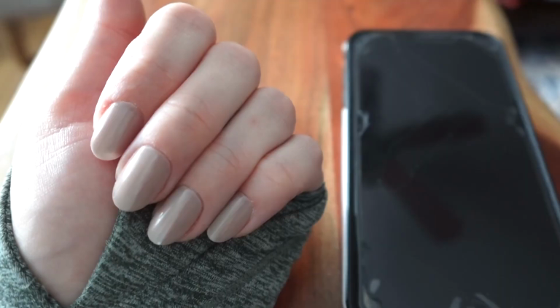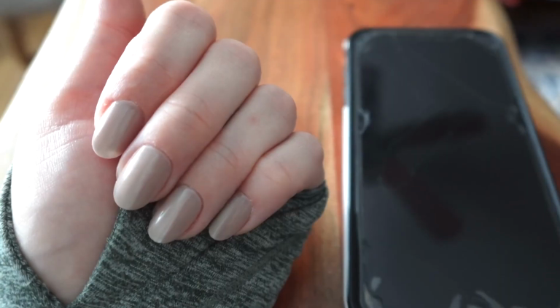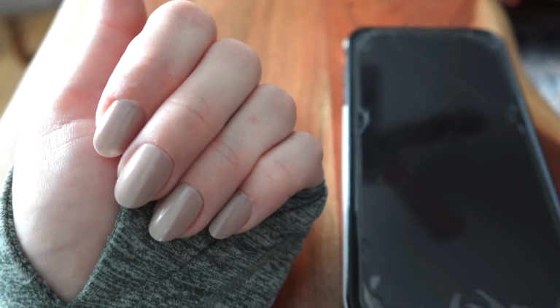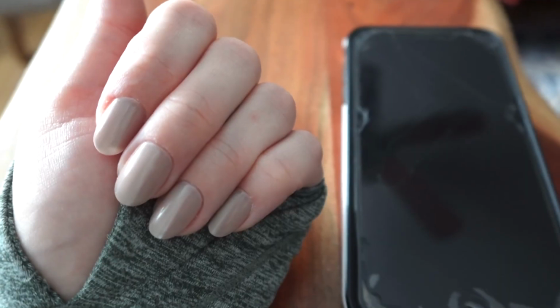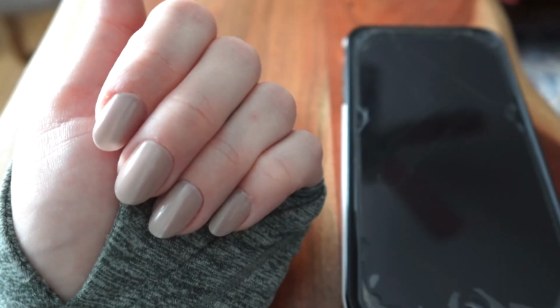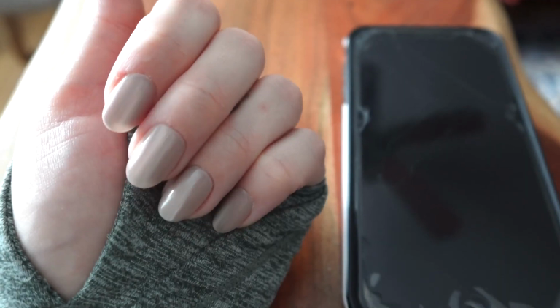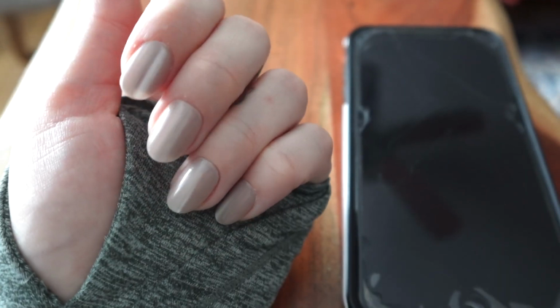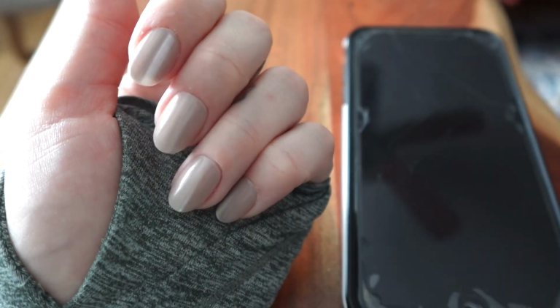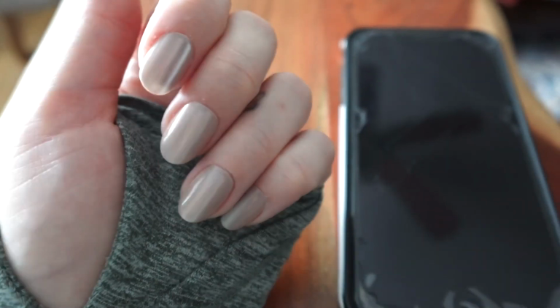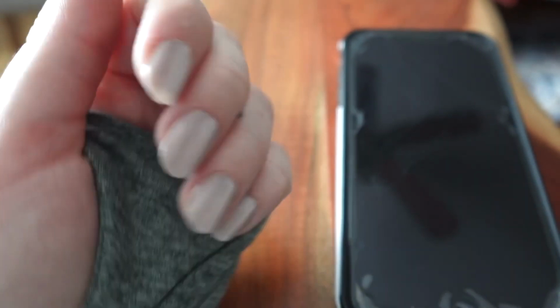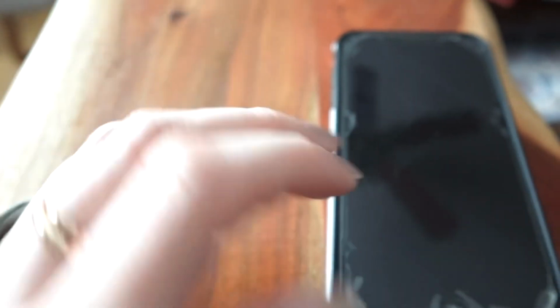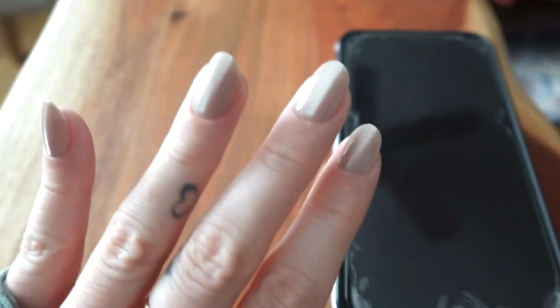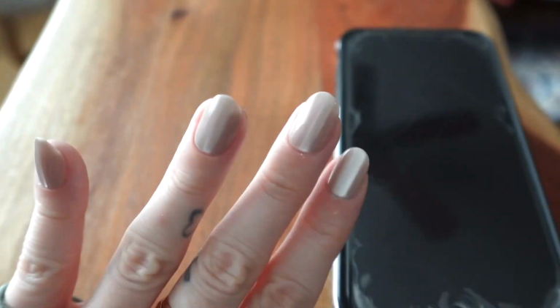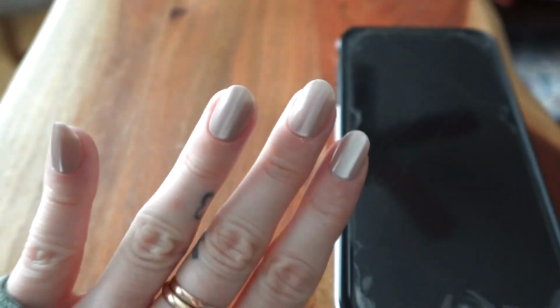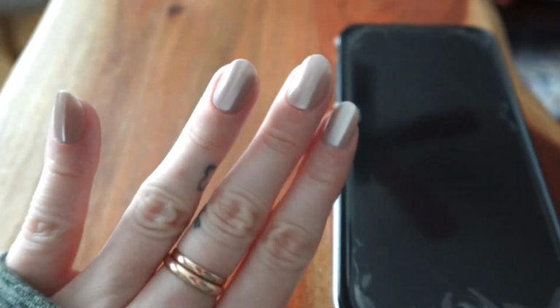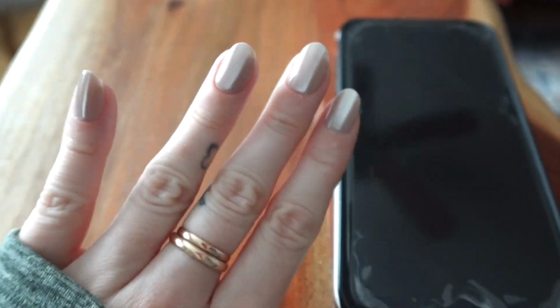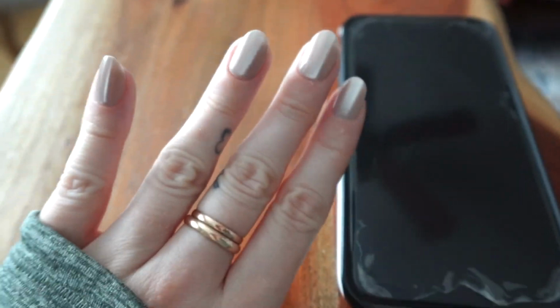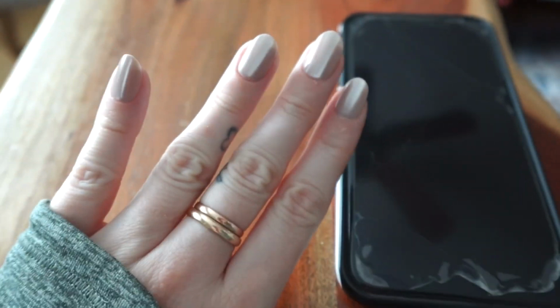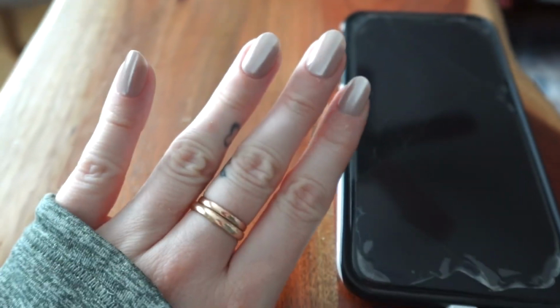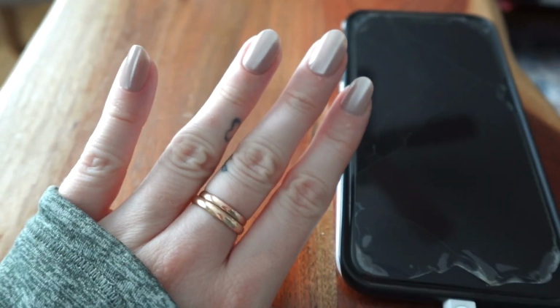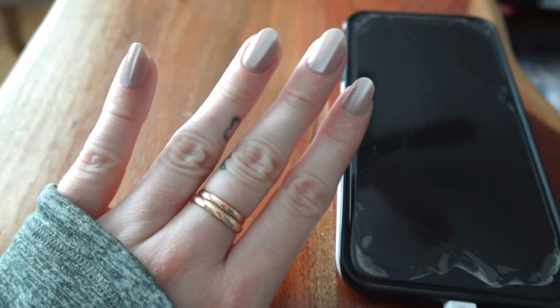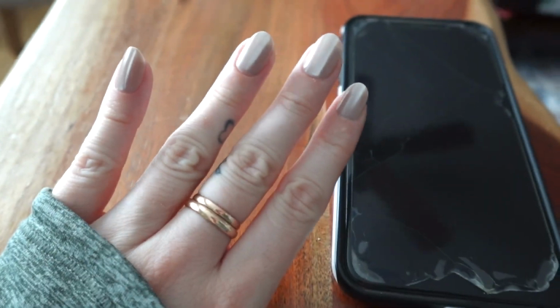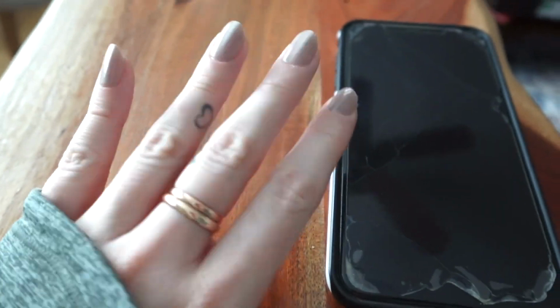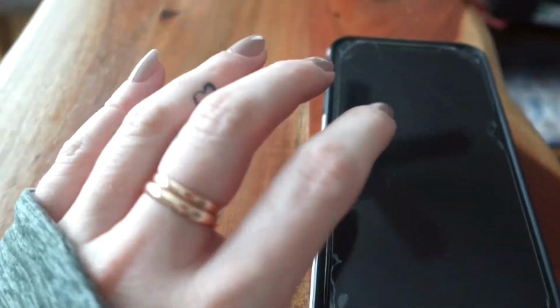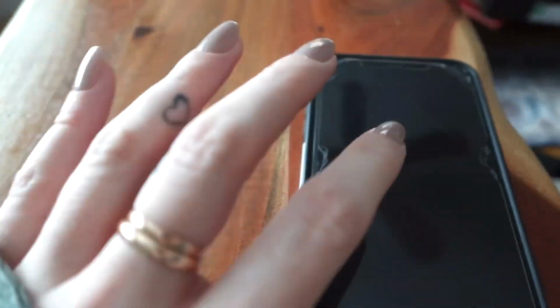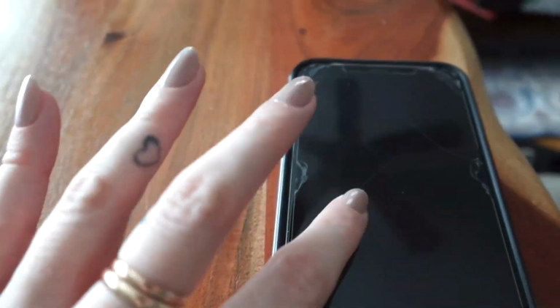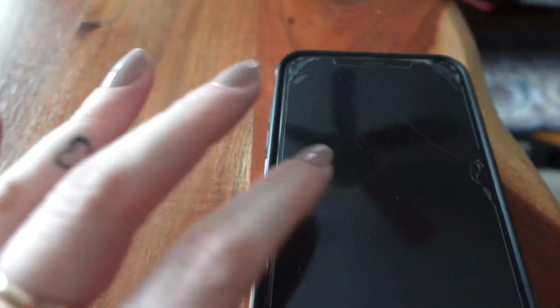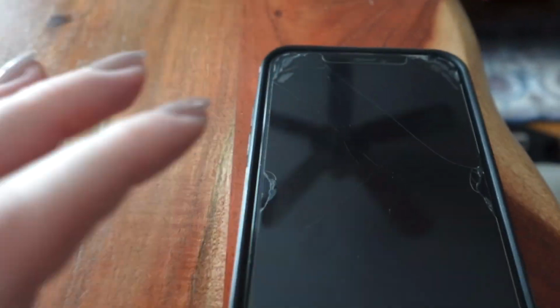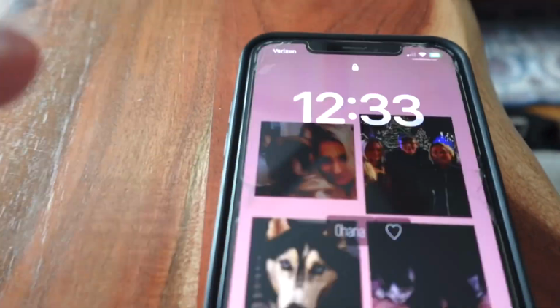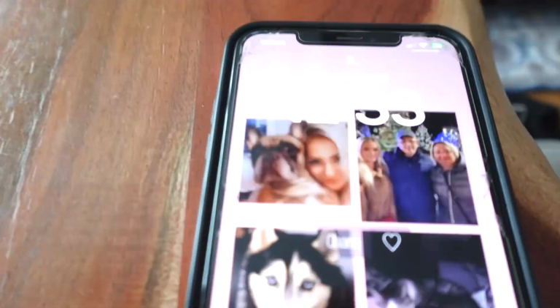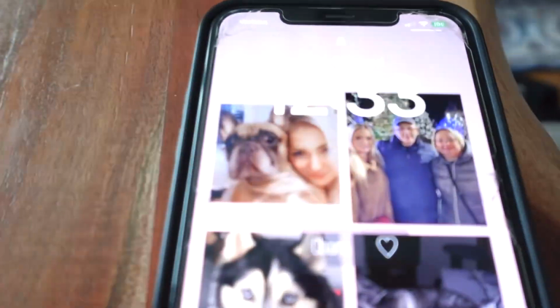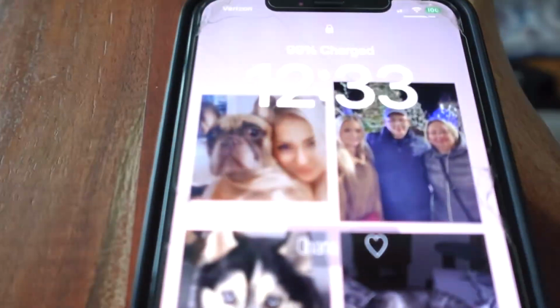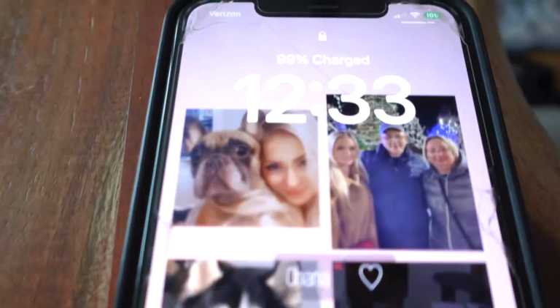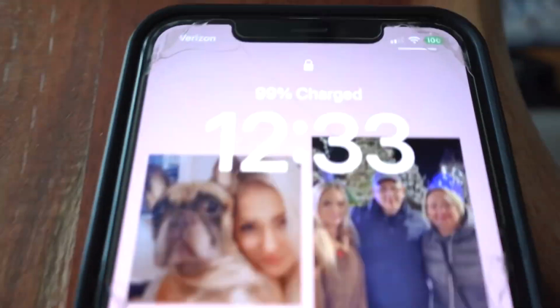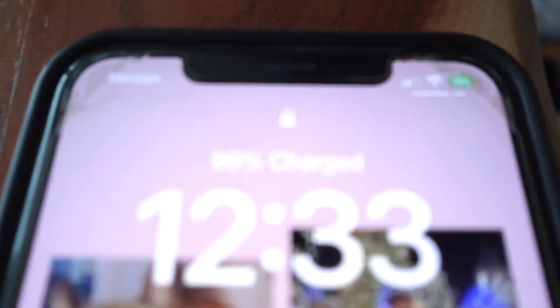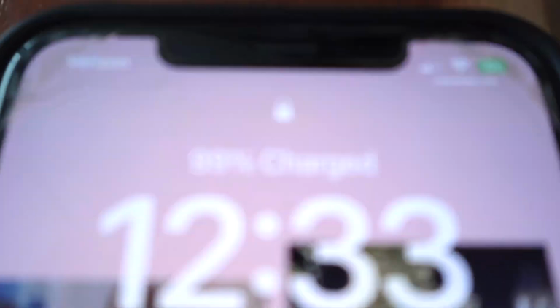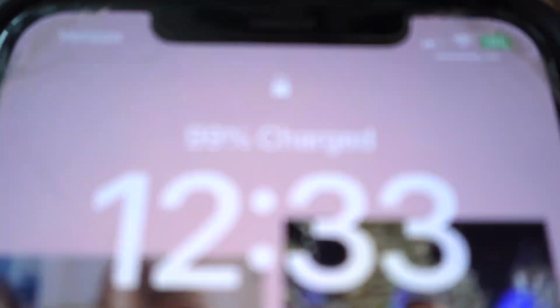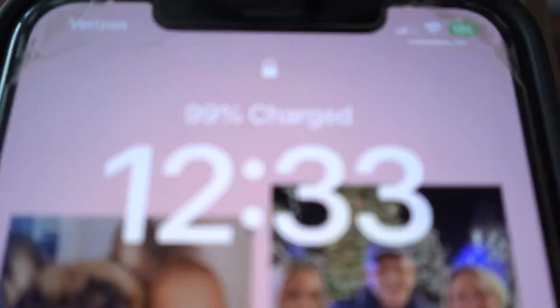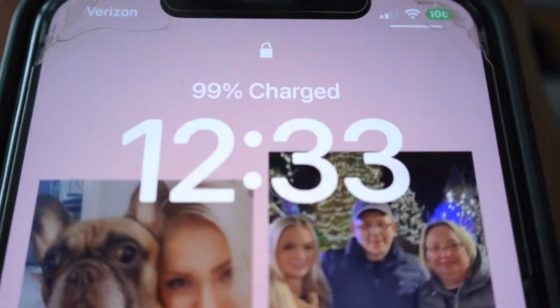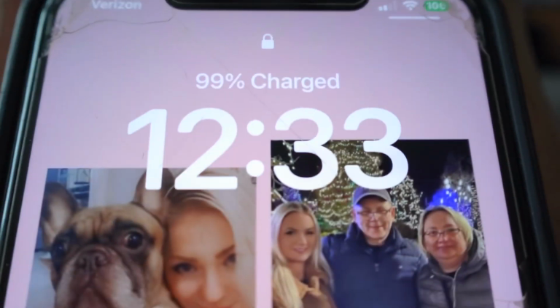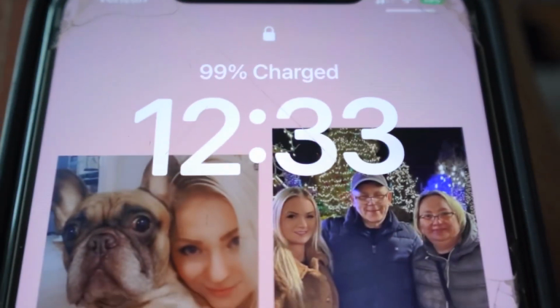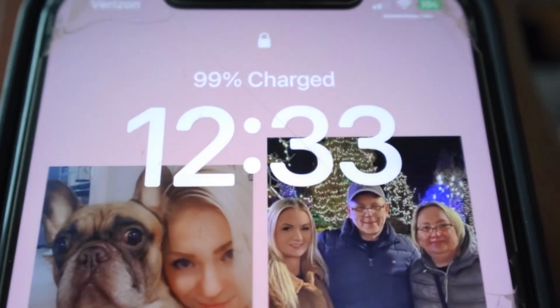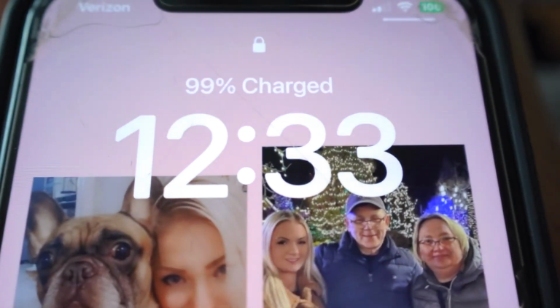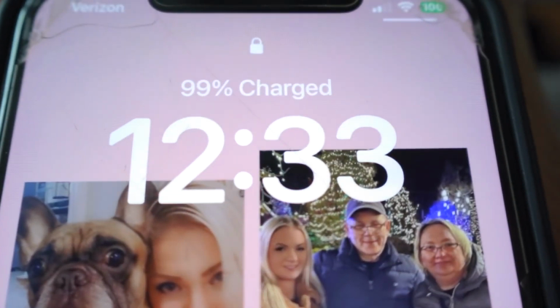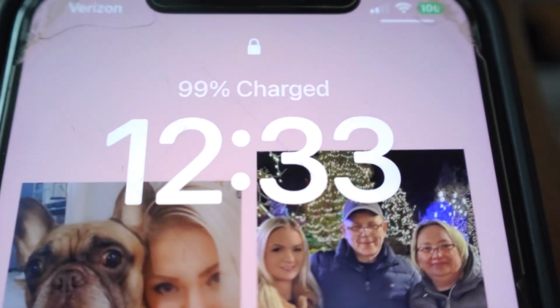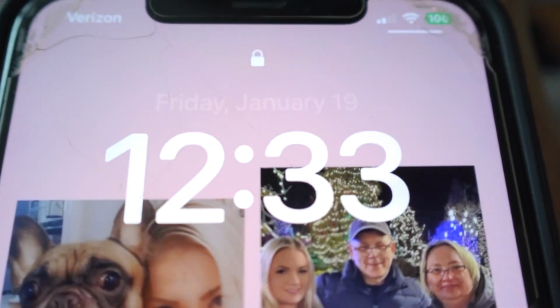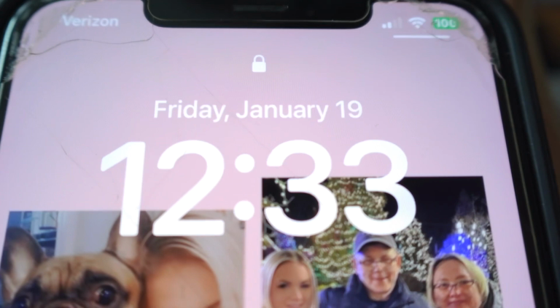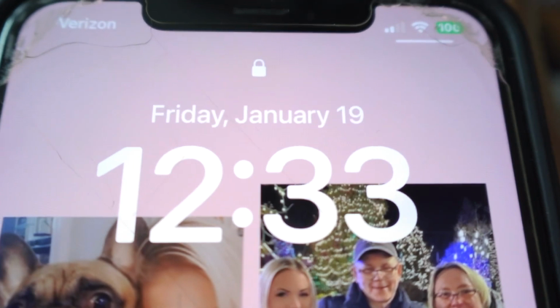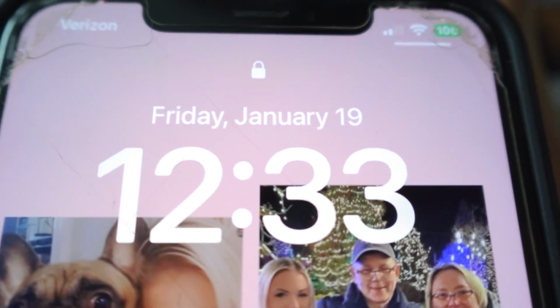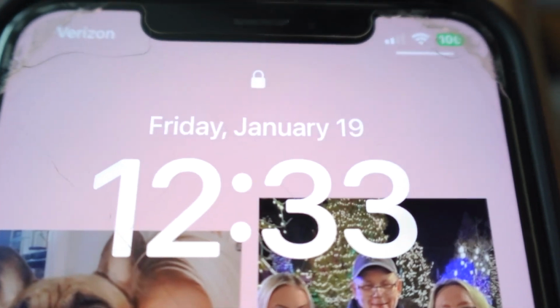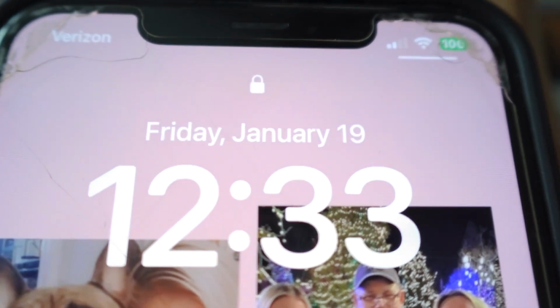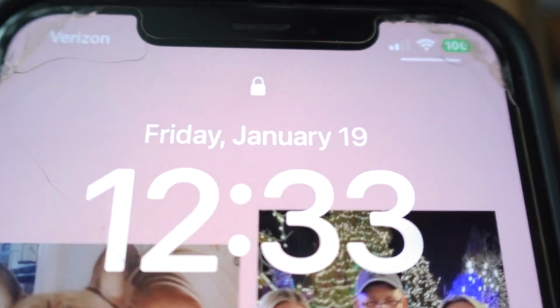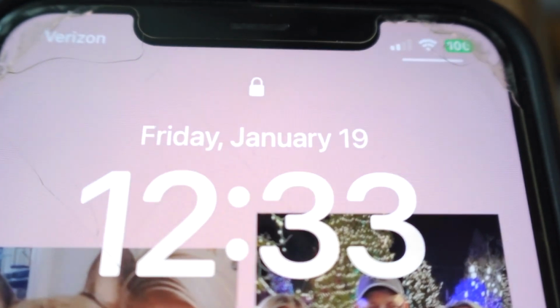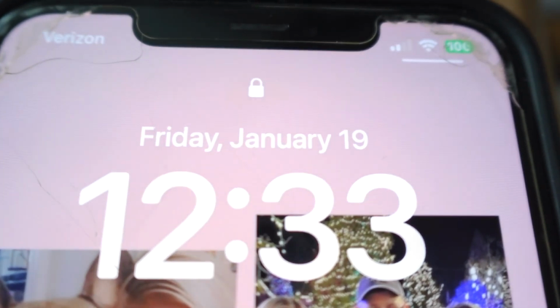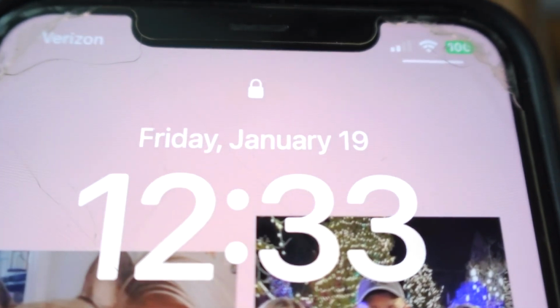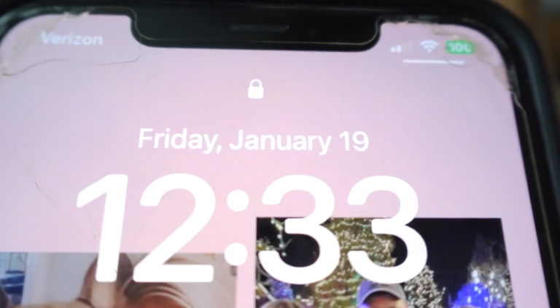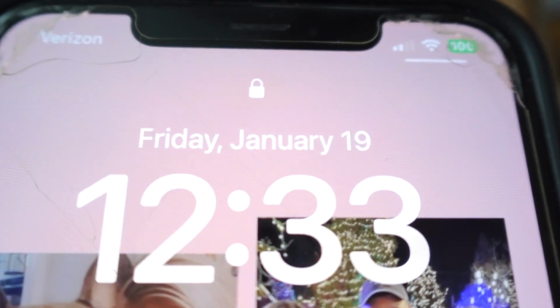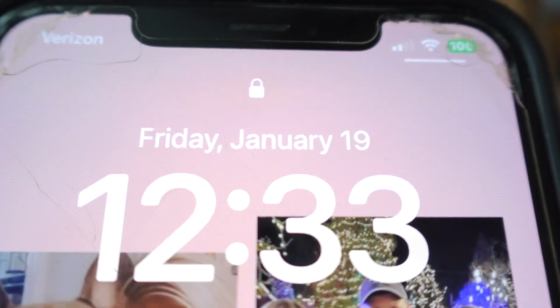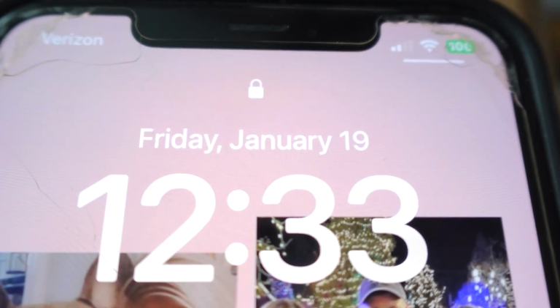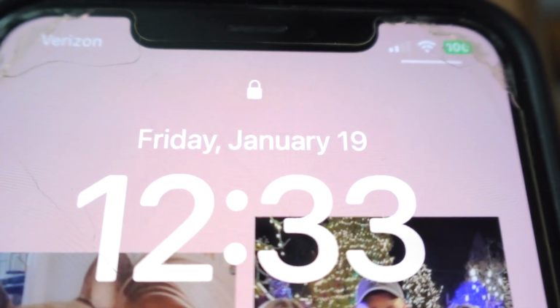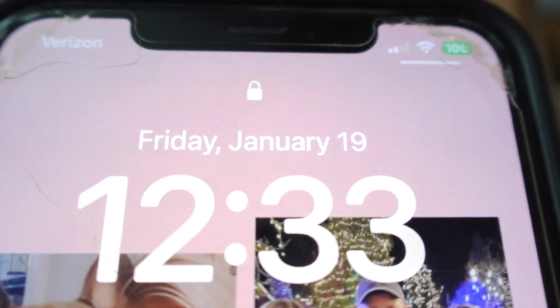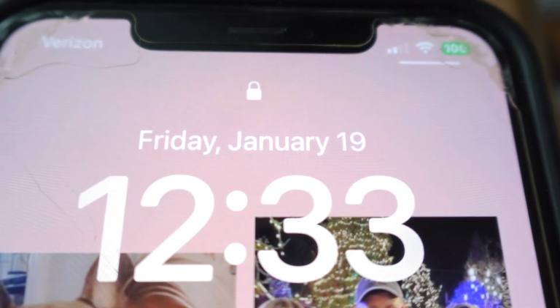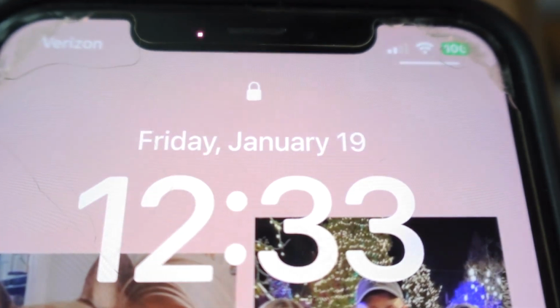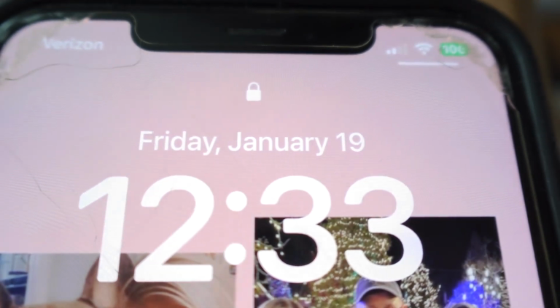Here's a closeup of how the nails look, as well as the time and date that I put the nails on.